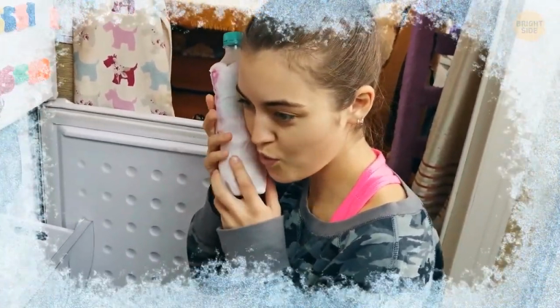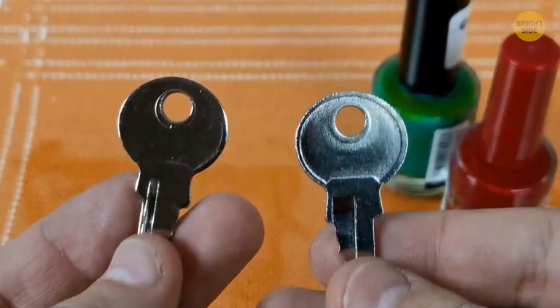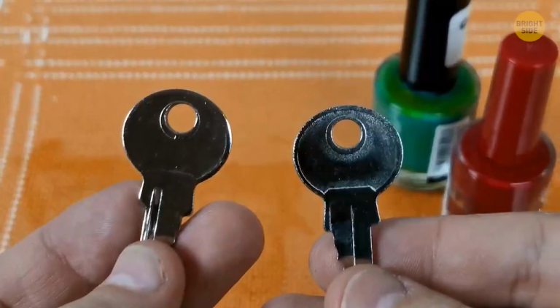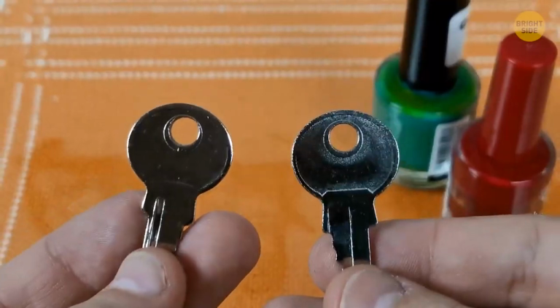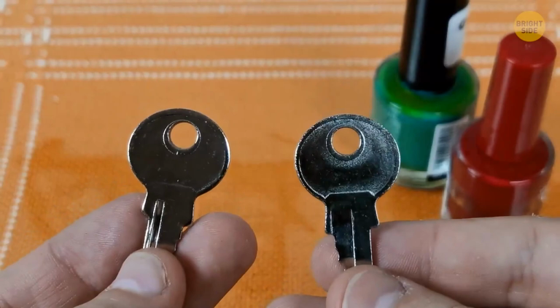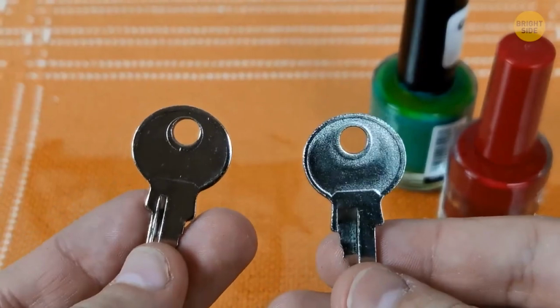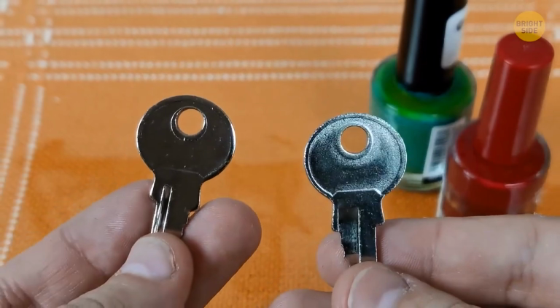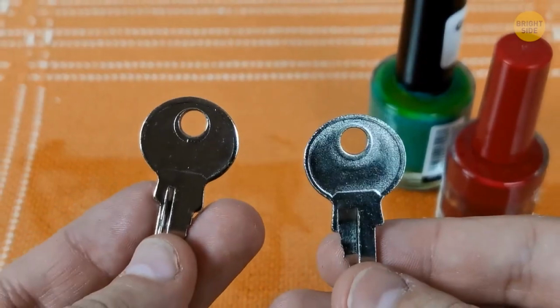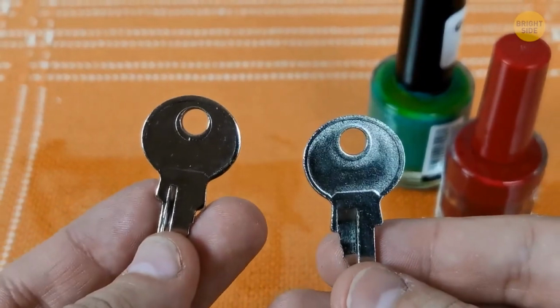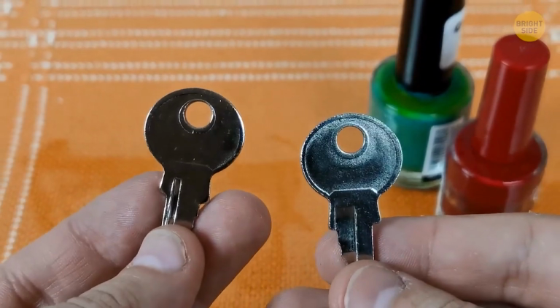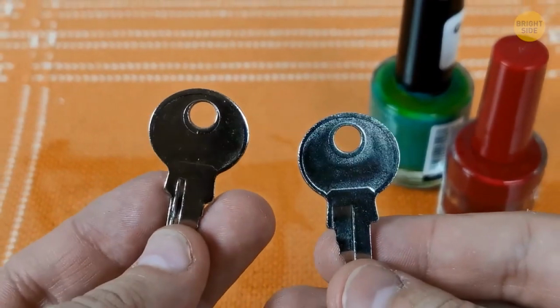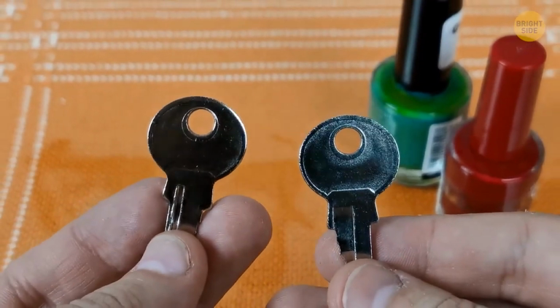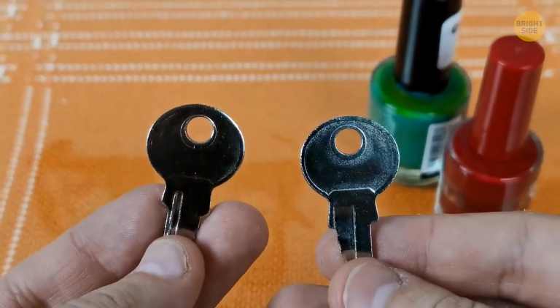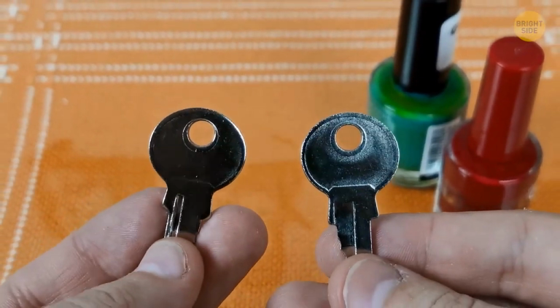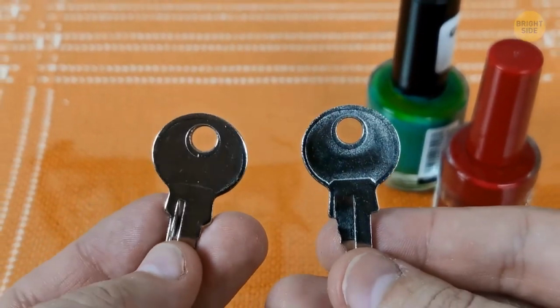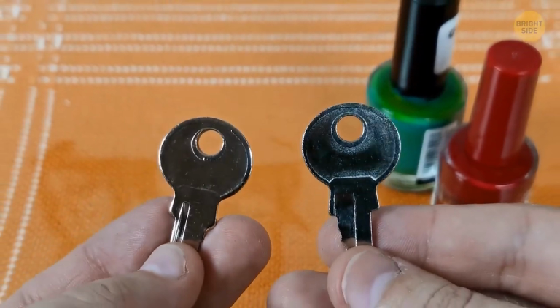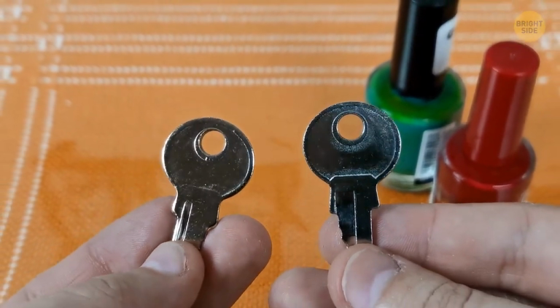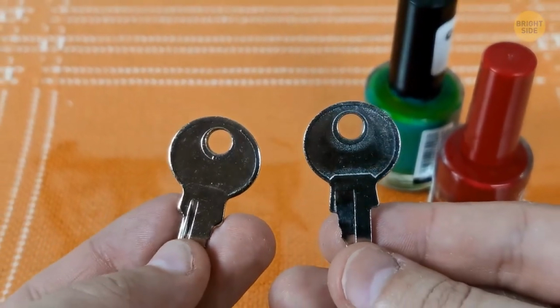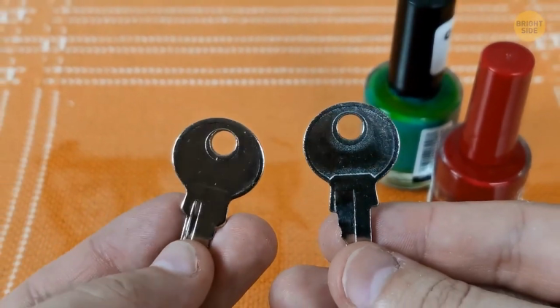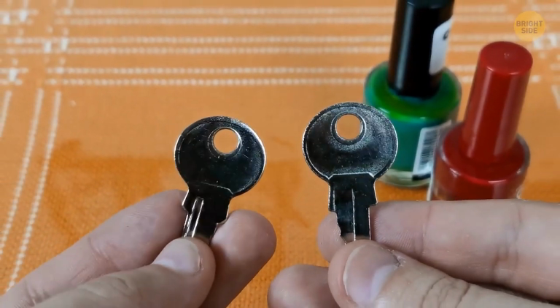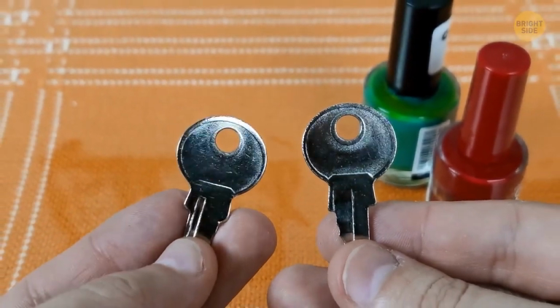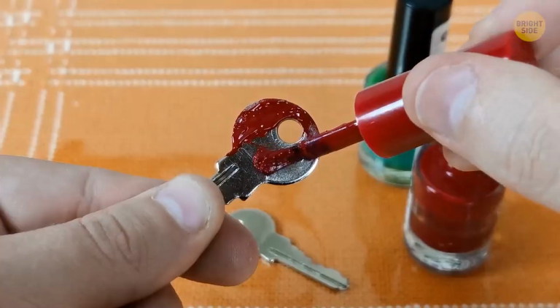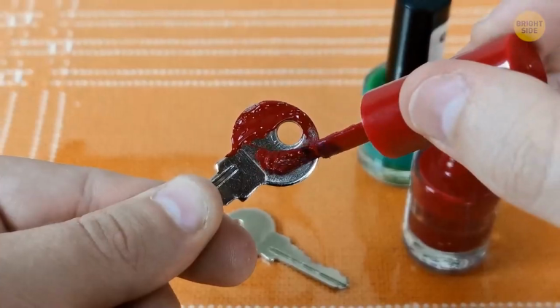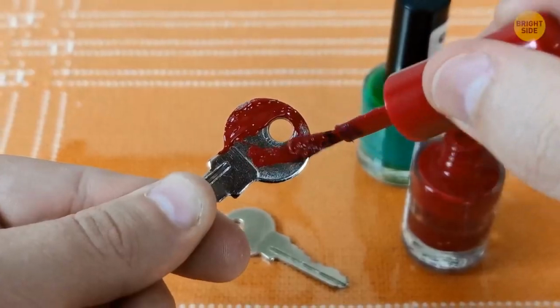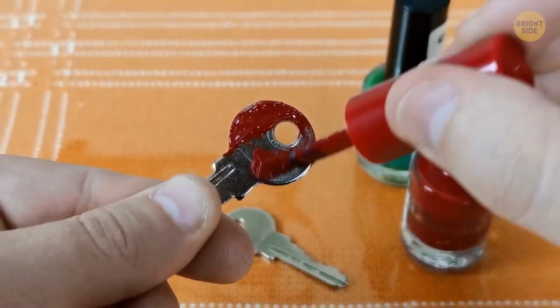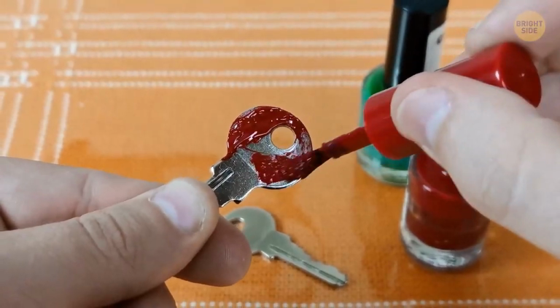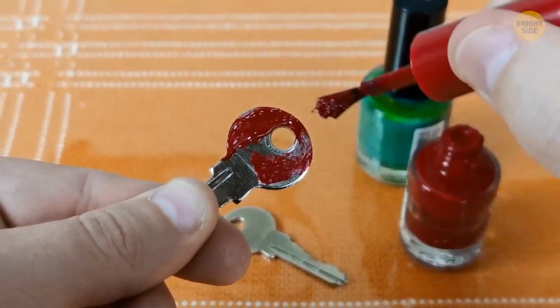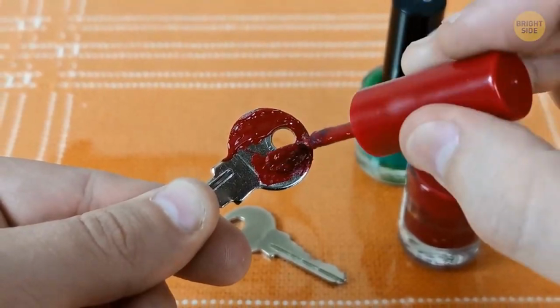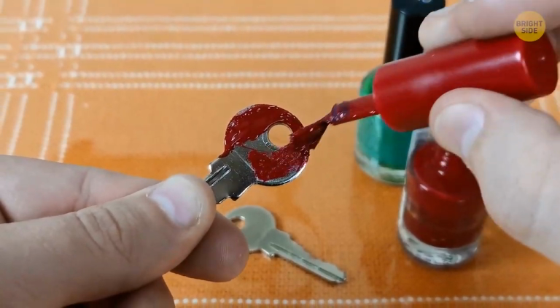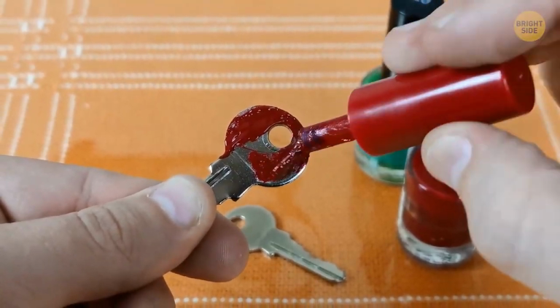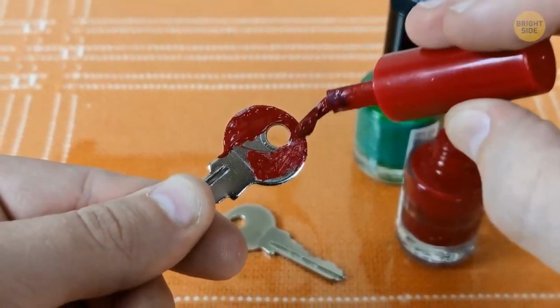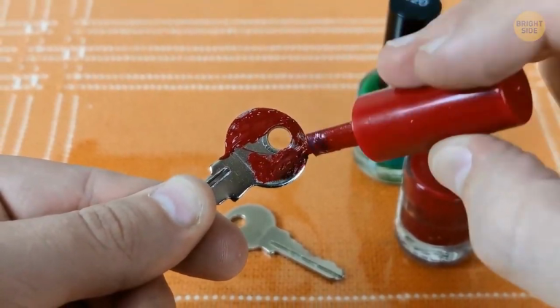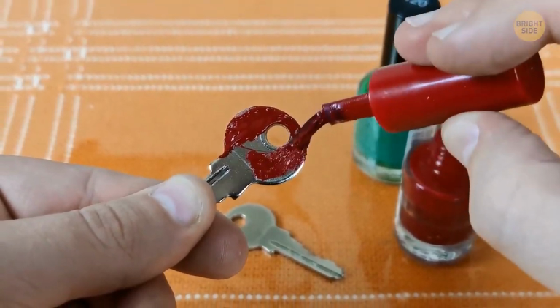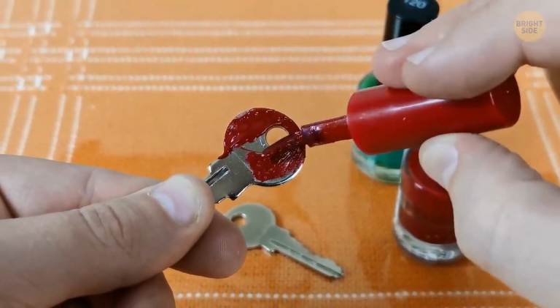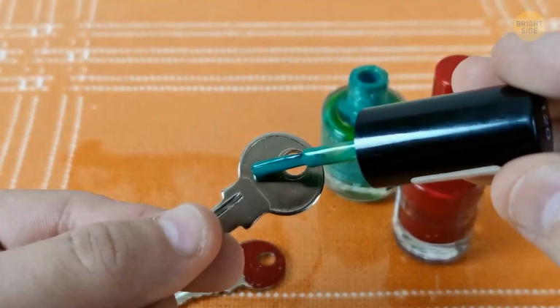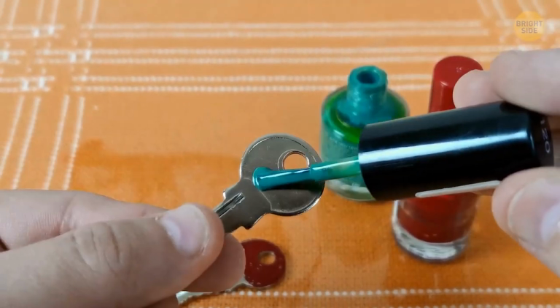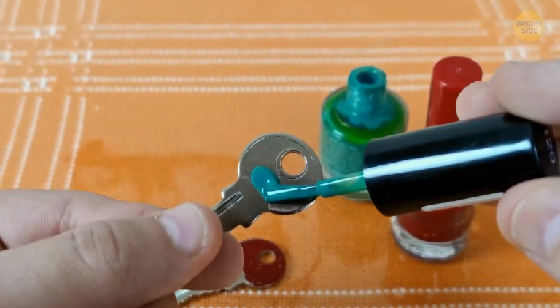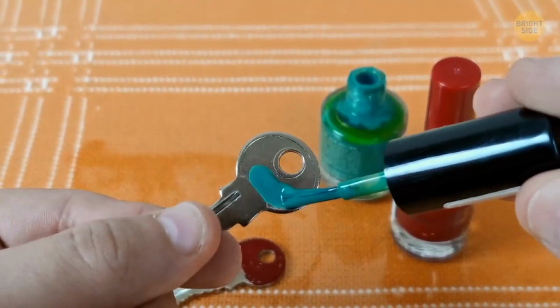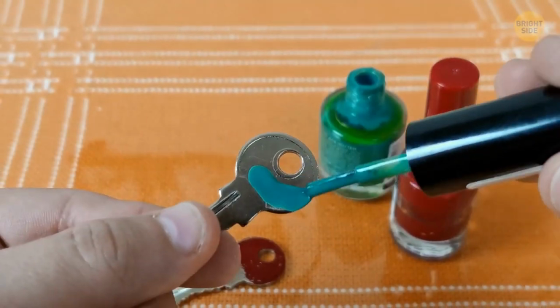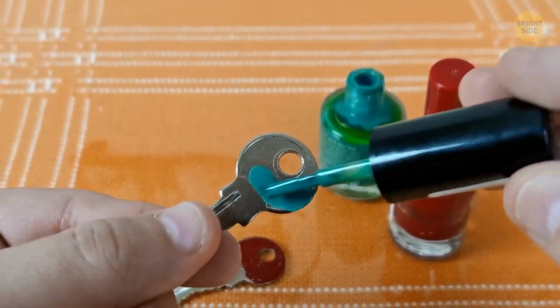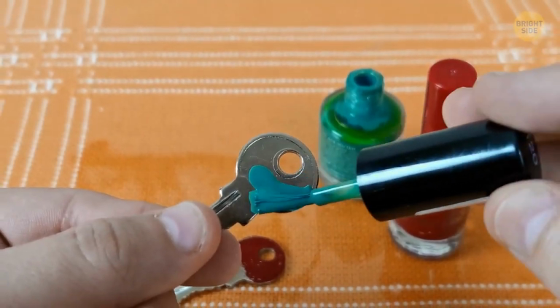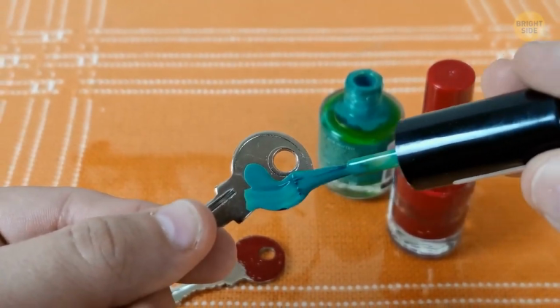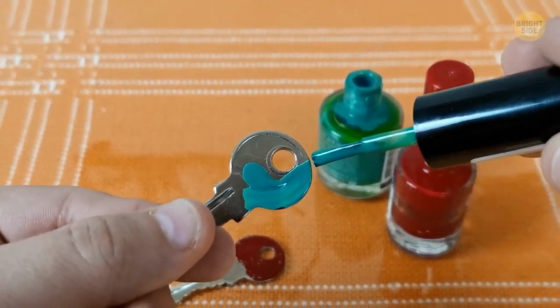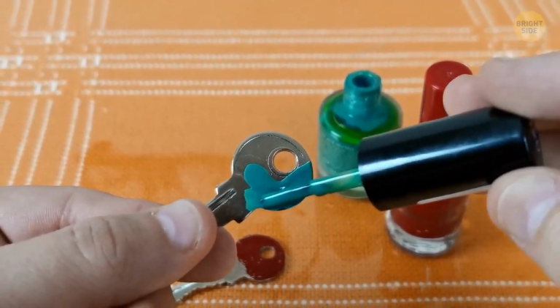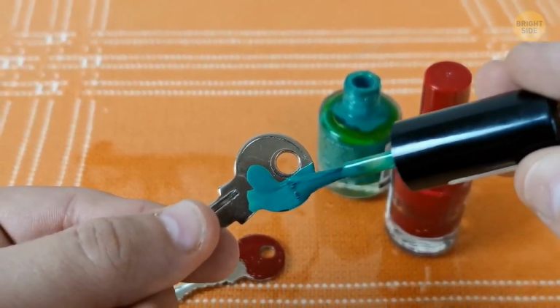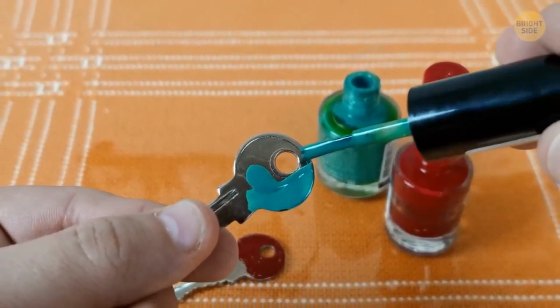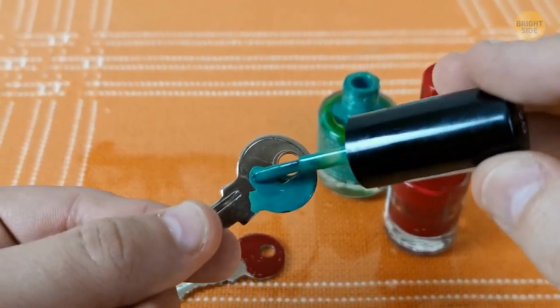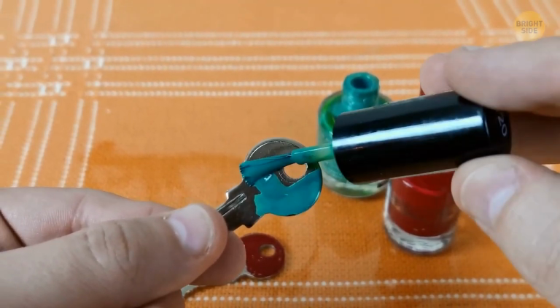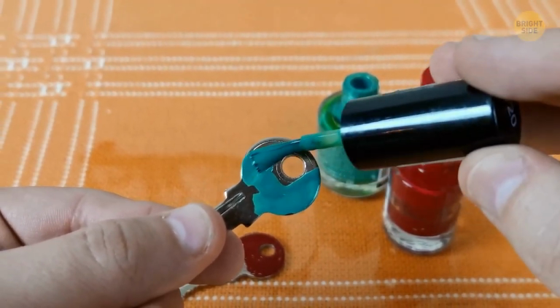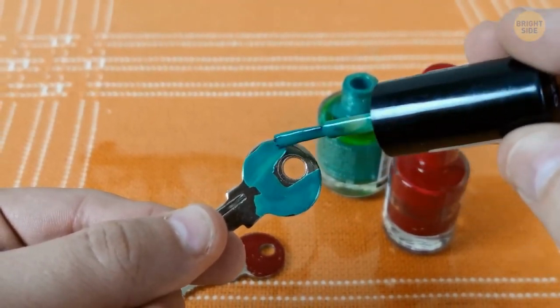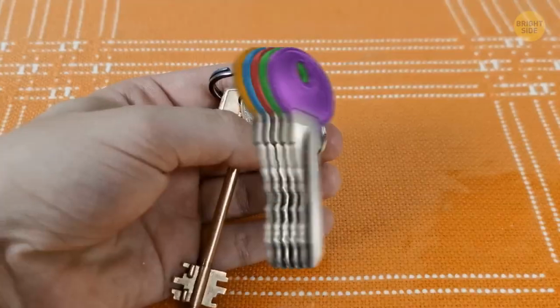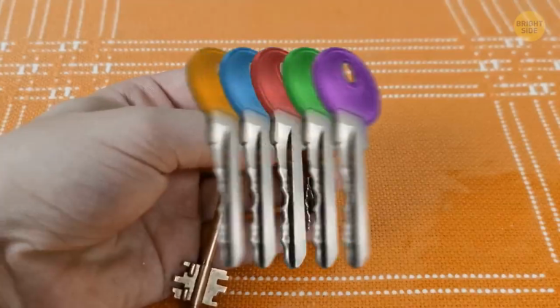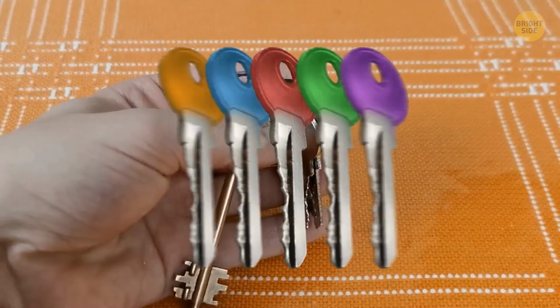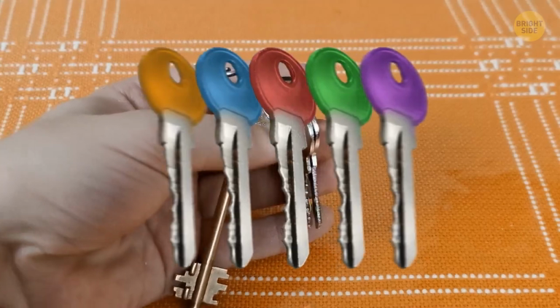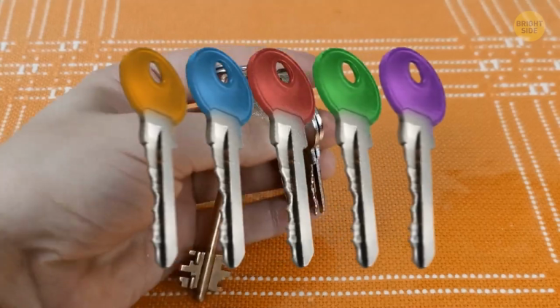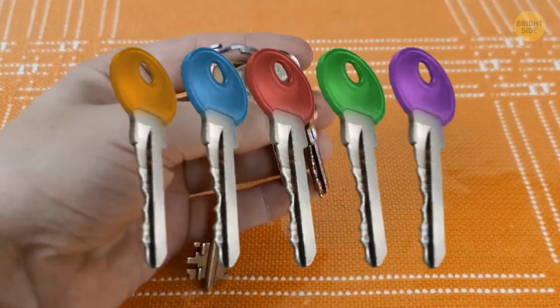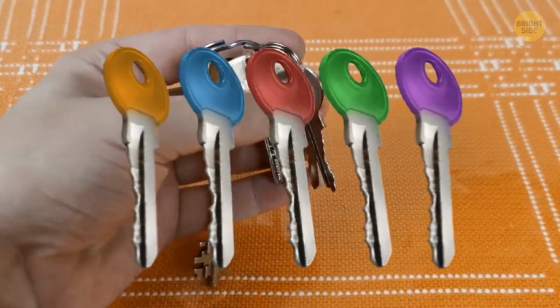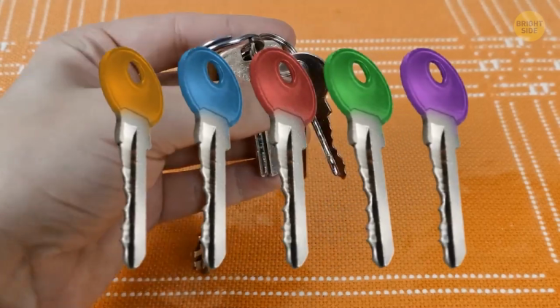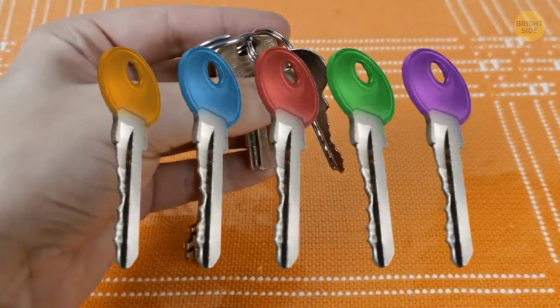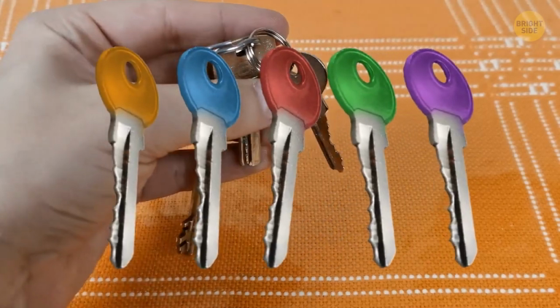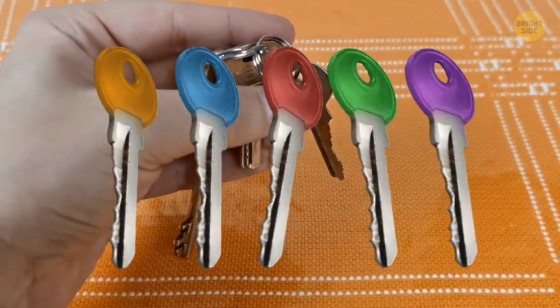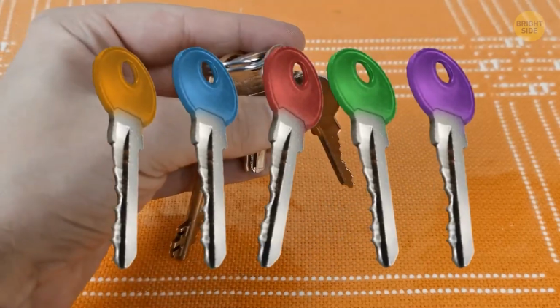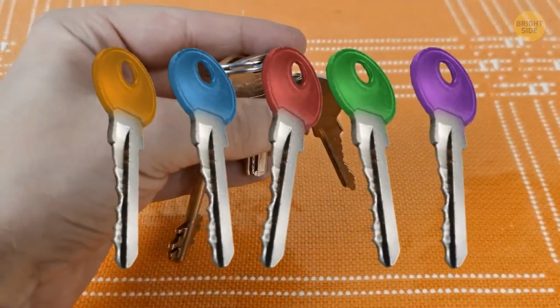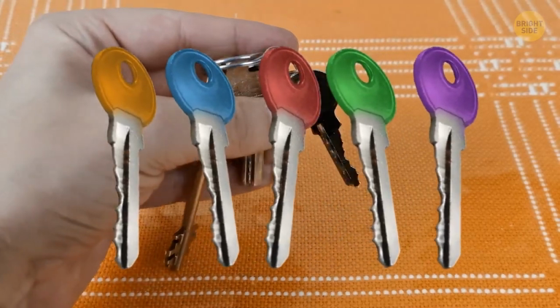You can paint the end of your keys with different colored nail polish so you can easily identify which key is which.